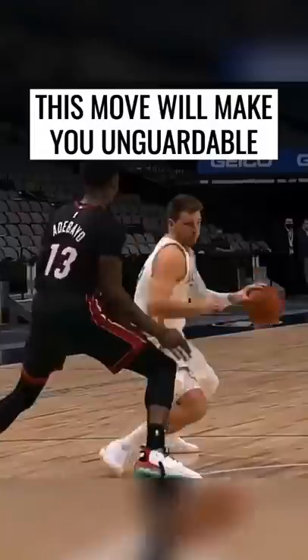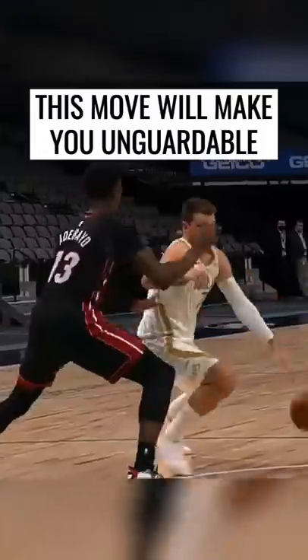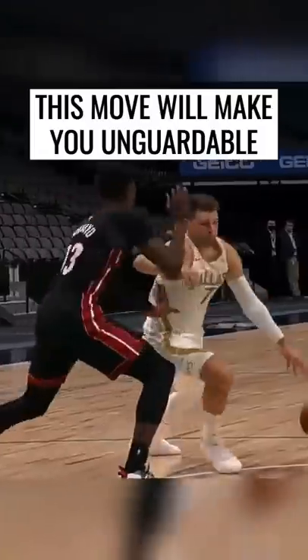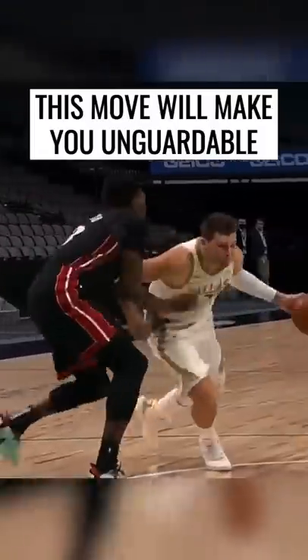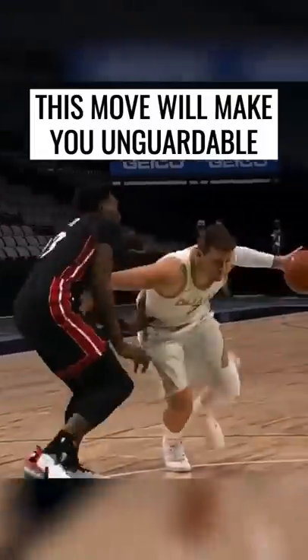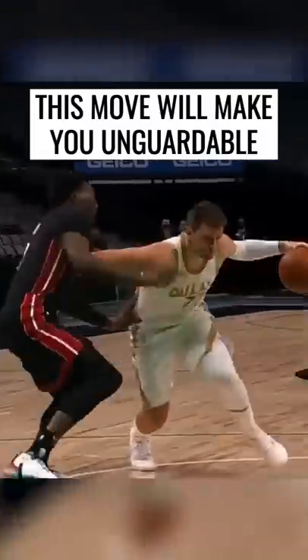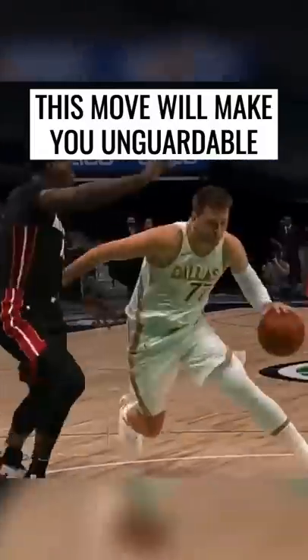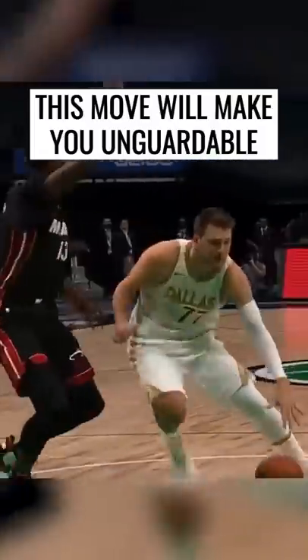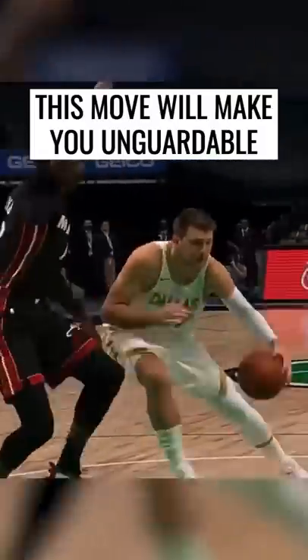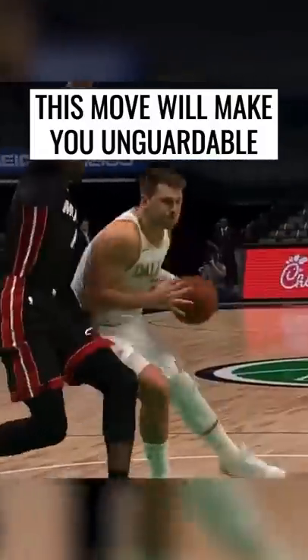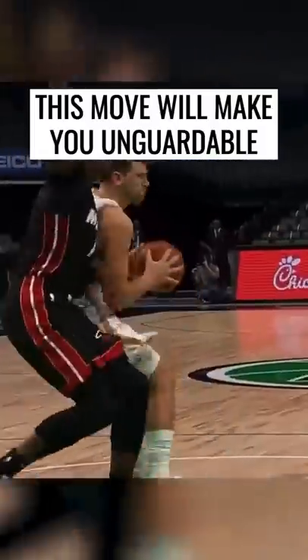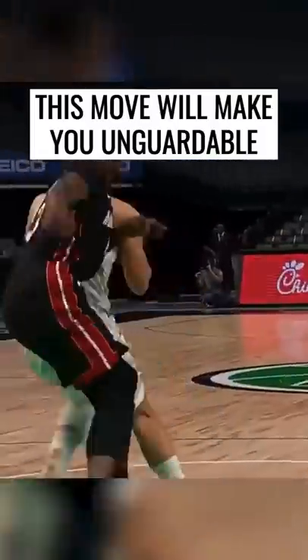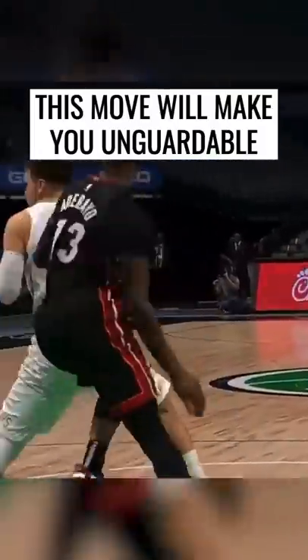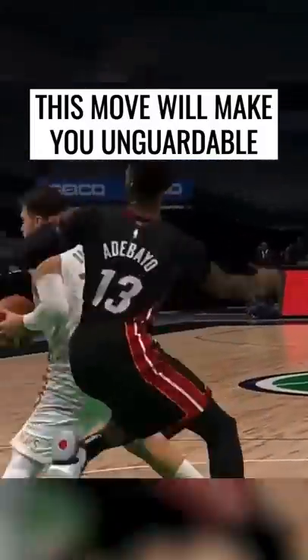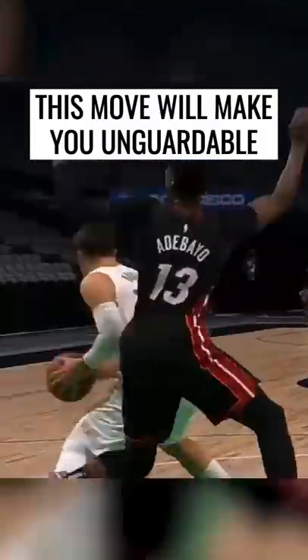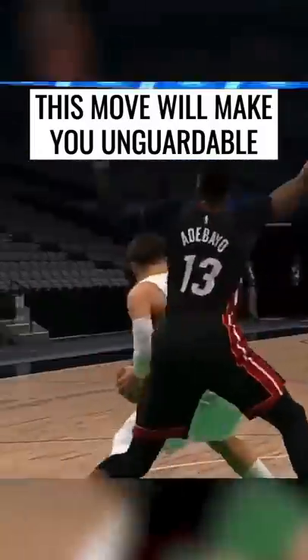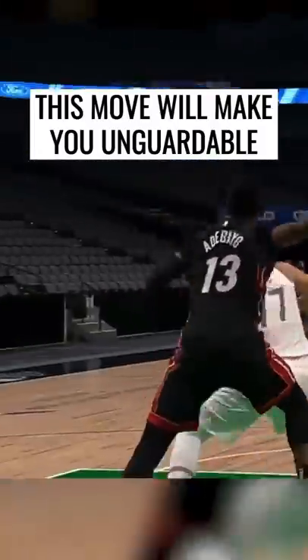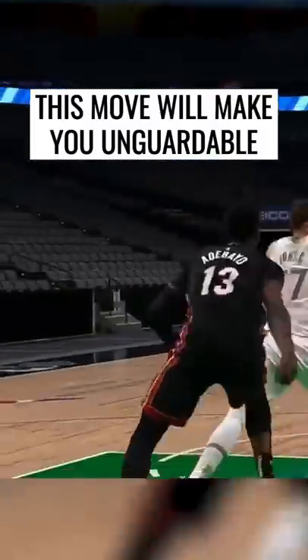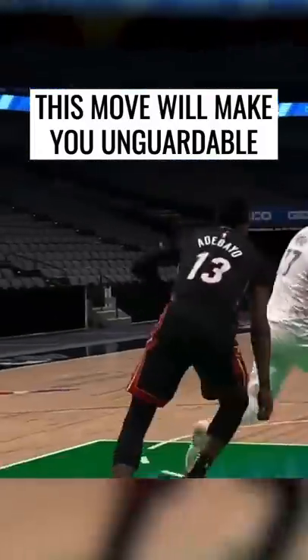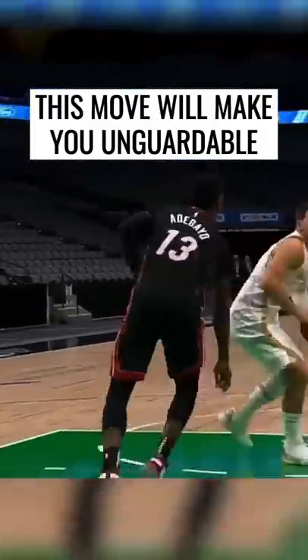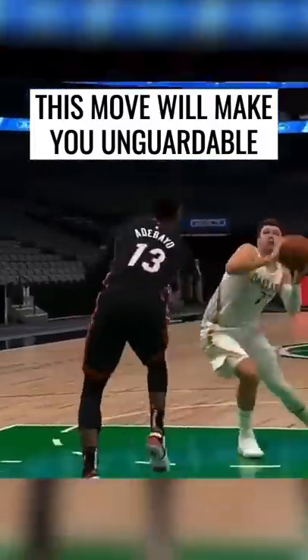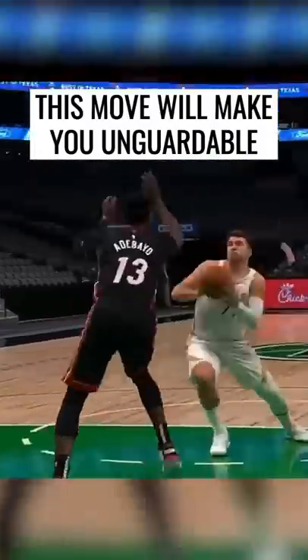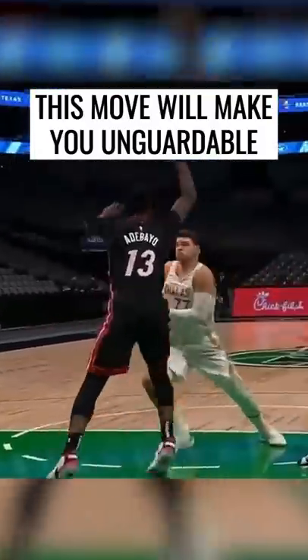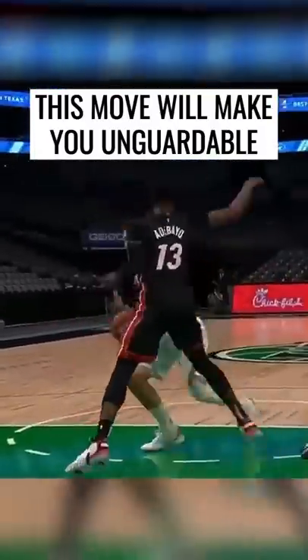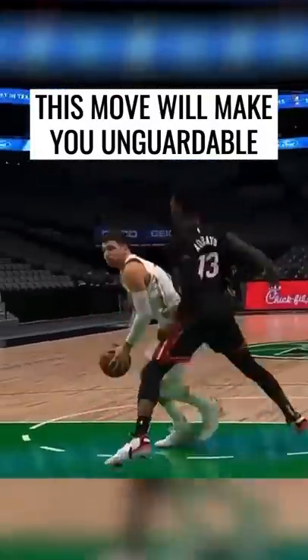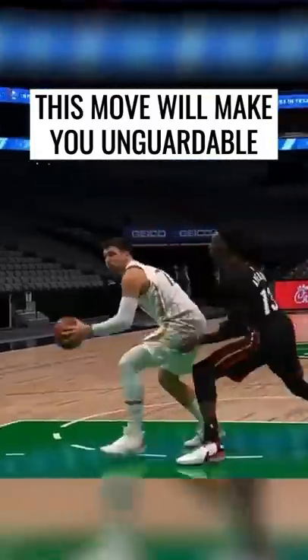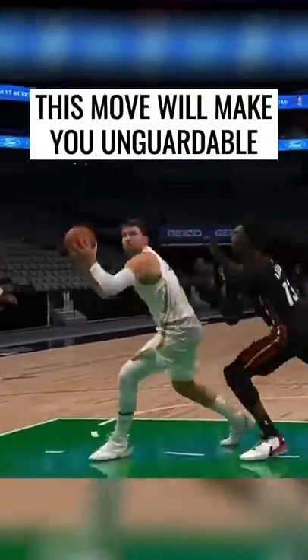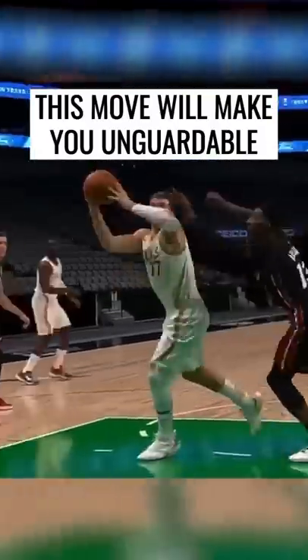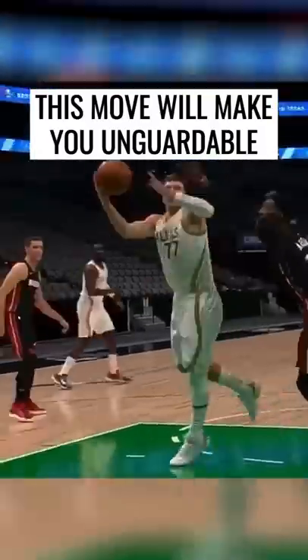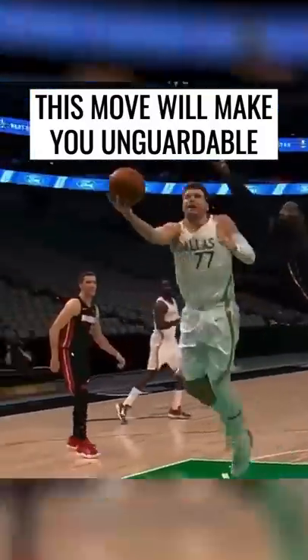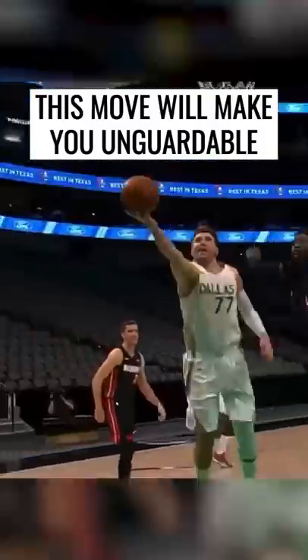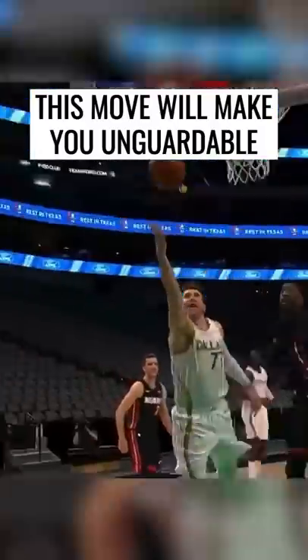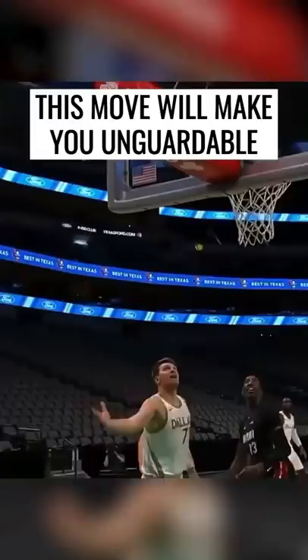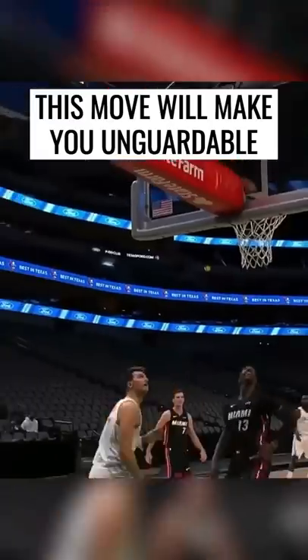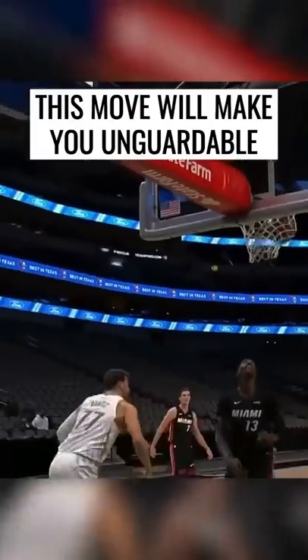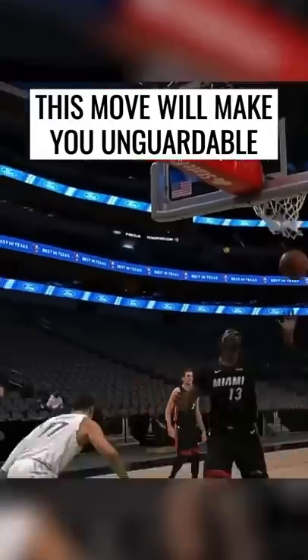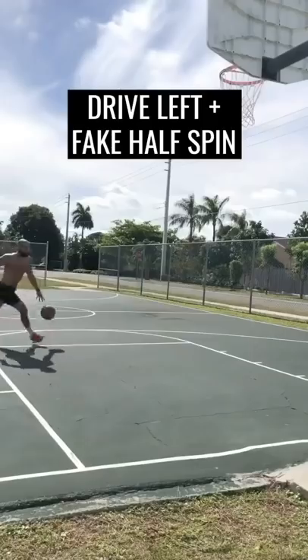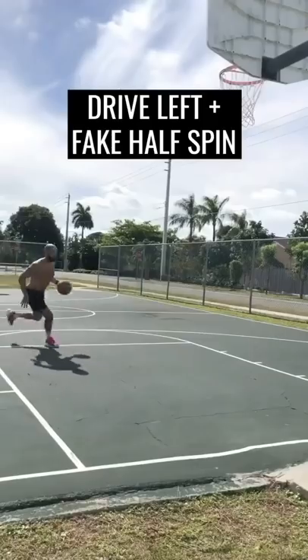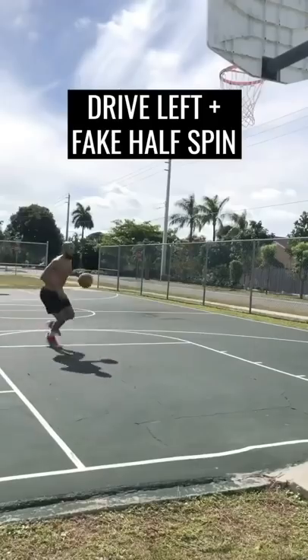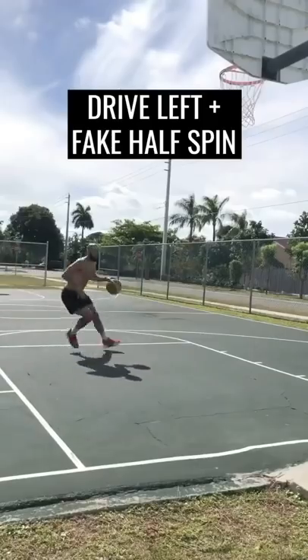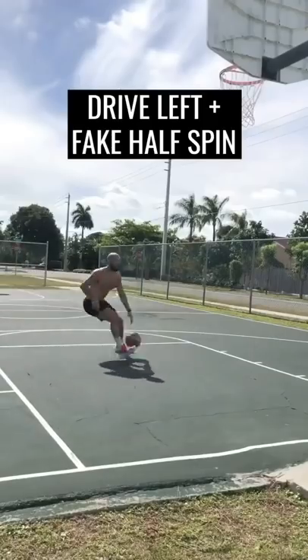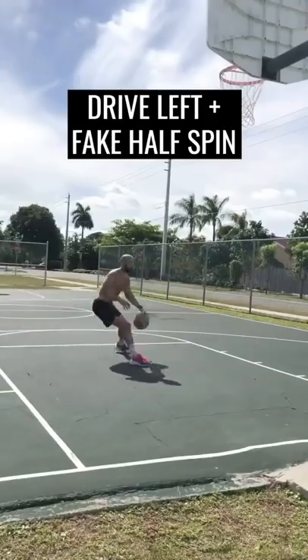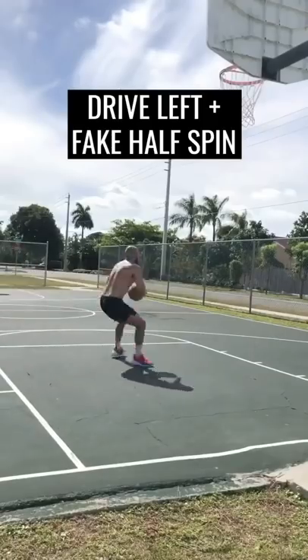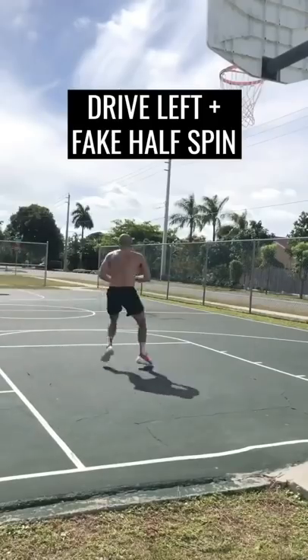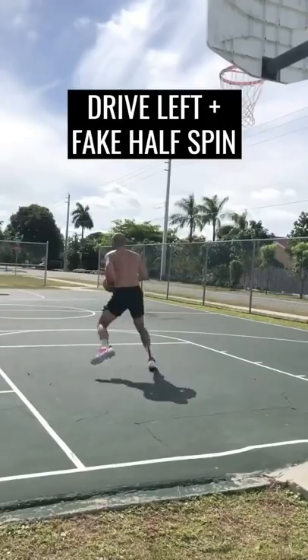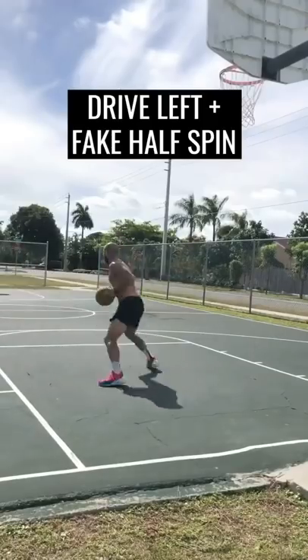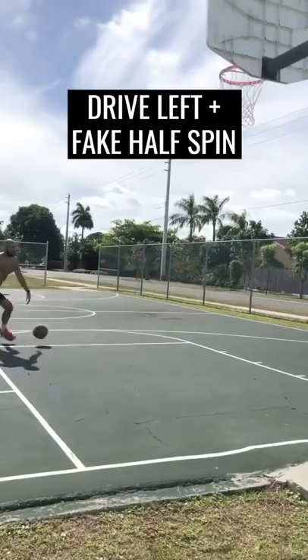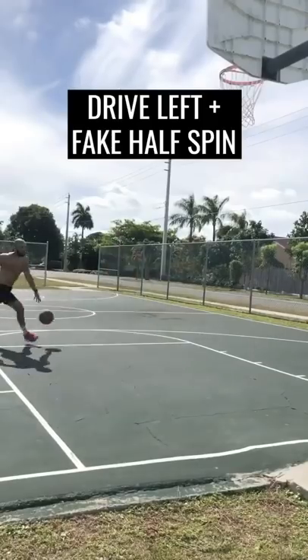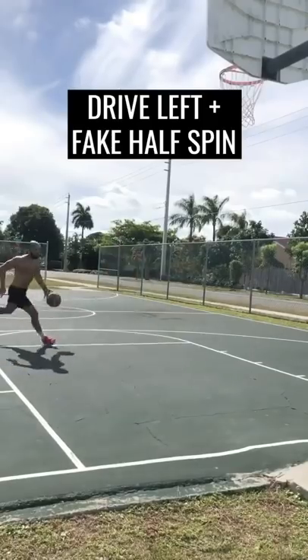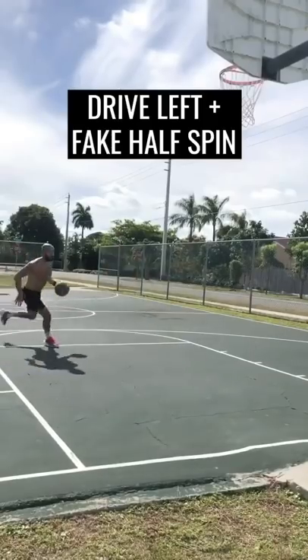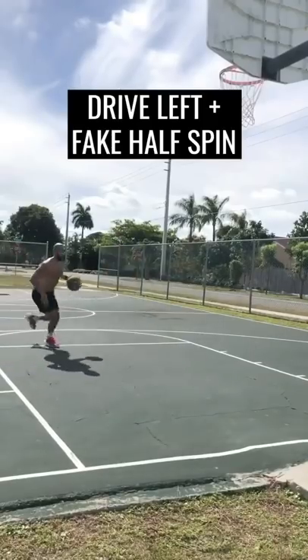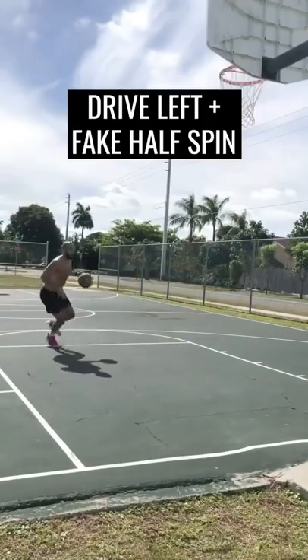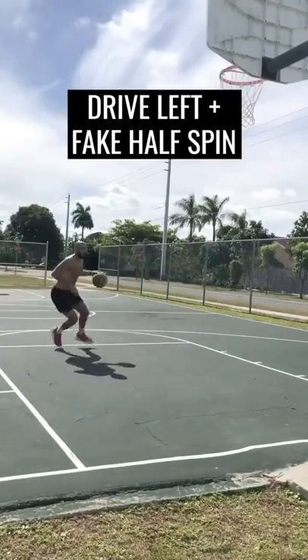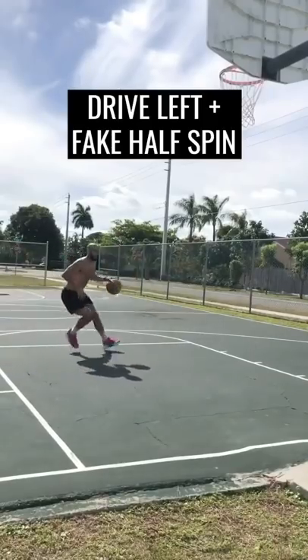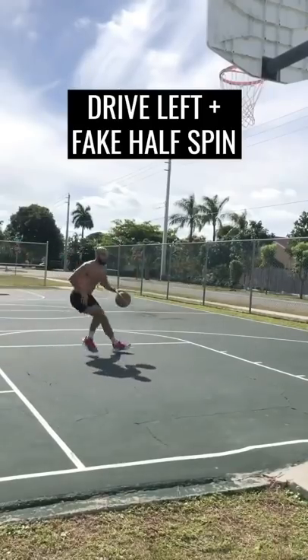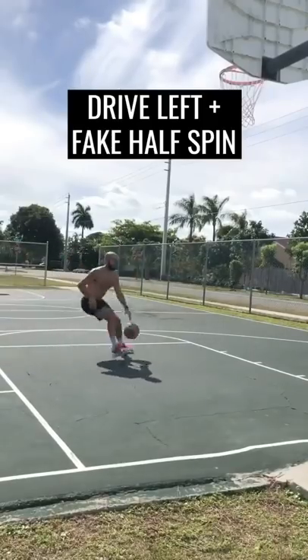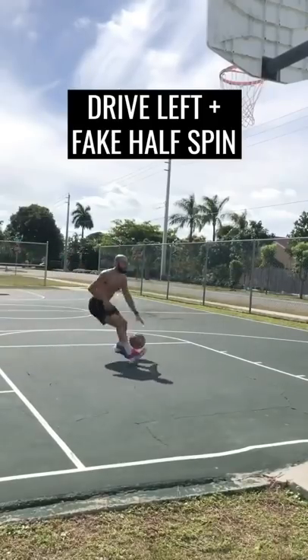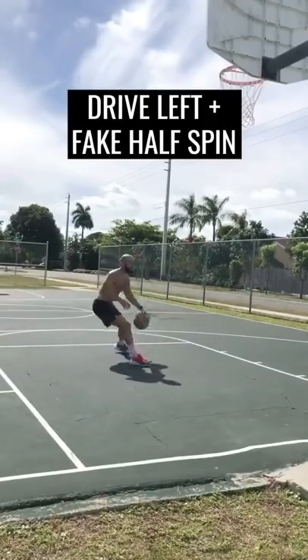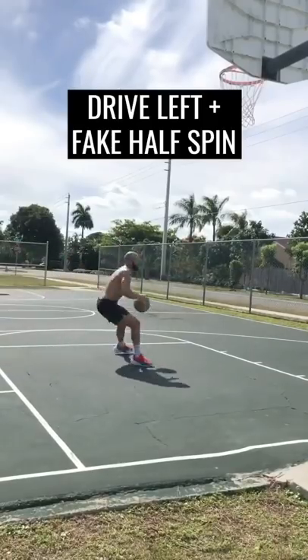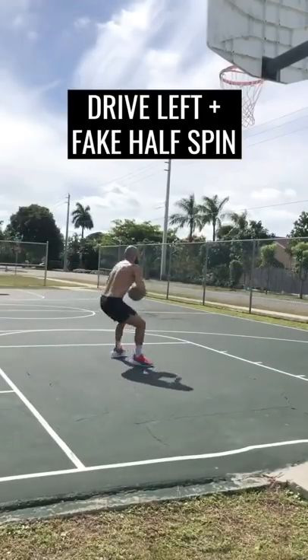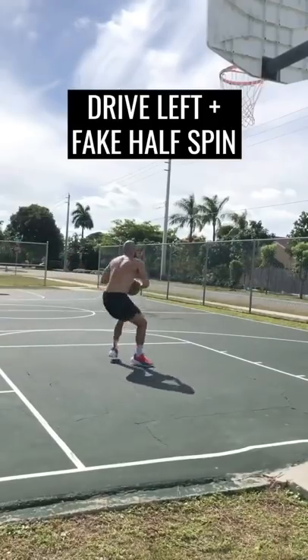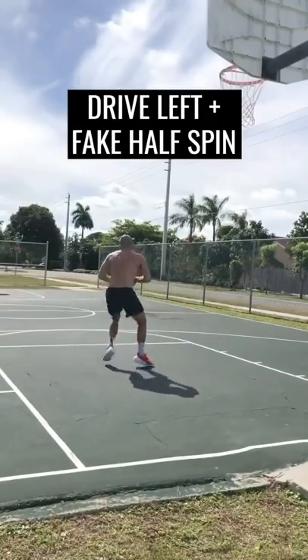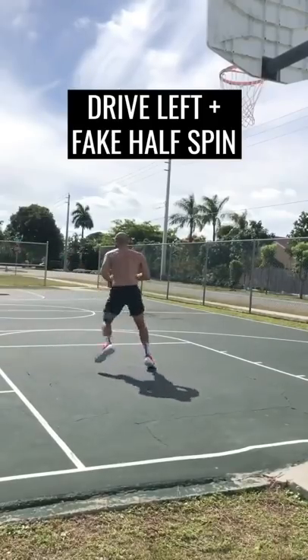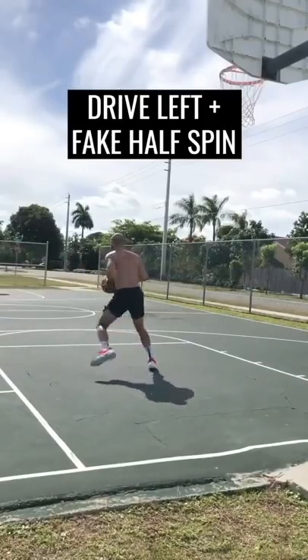This move will make you unguardable. Today we're going to break down elite footwork by Luka Doncic. As Luka's driving left, he hits Bam with a fake spin move.